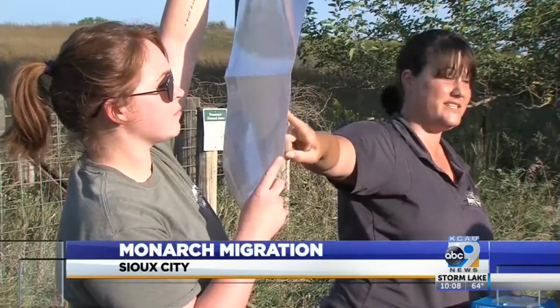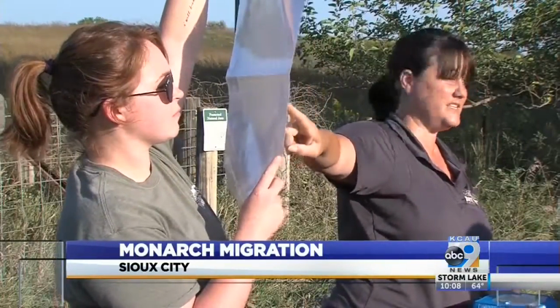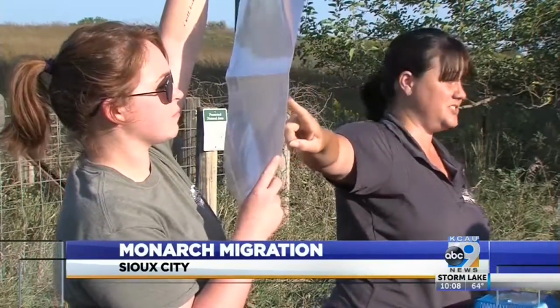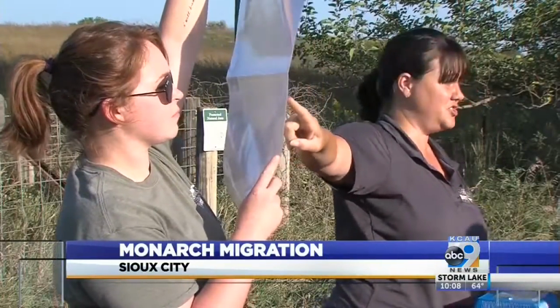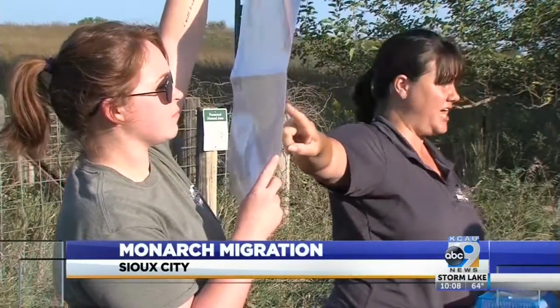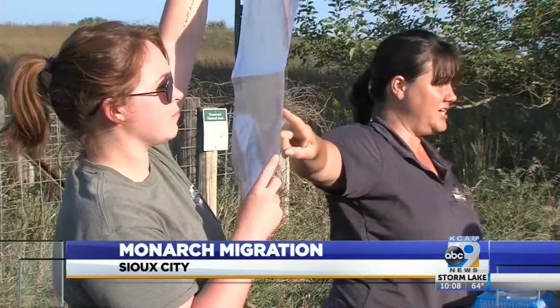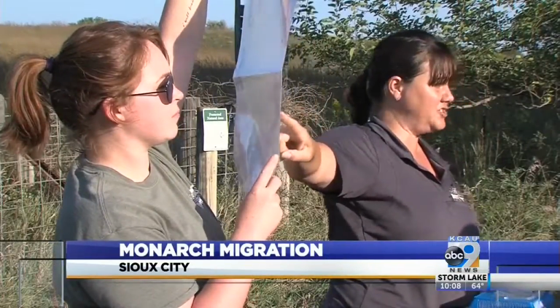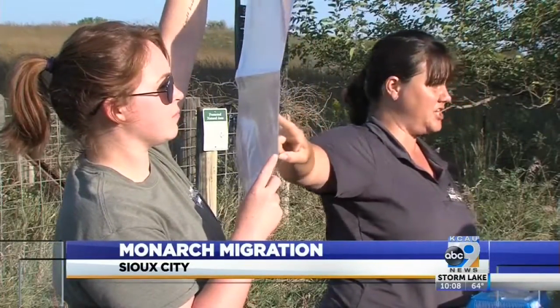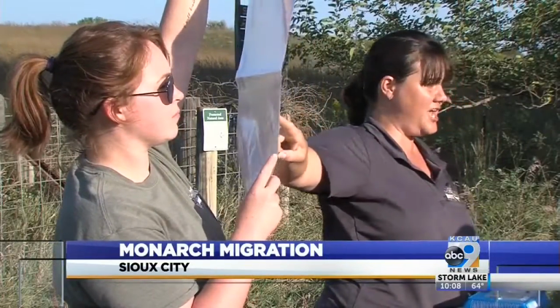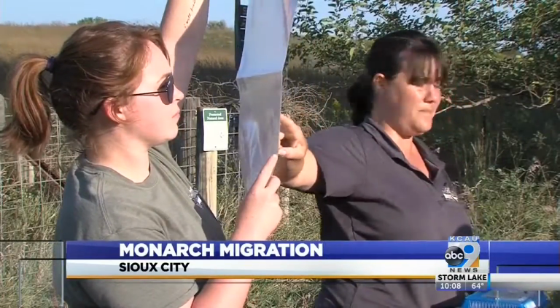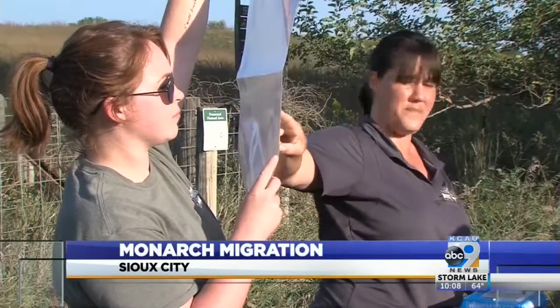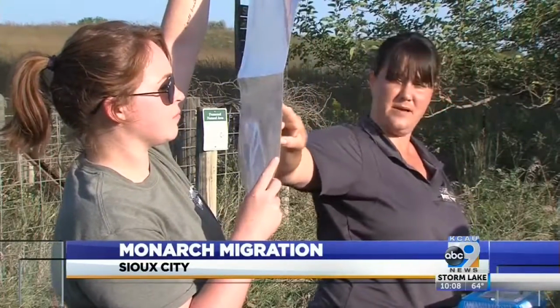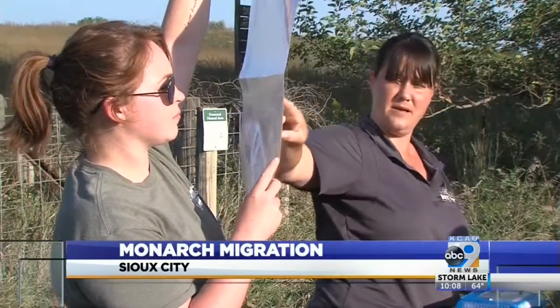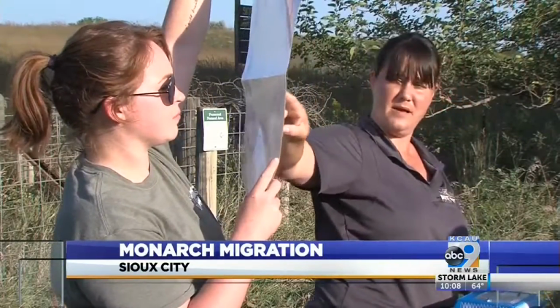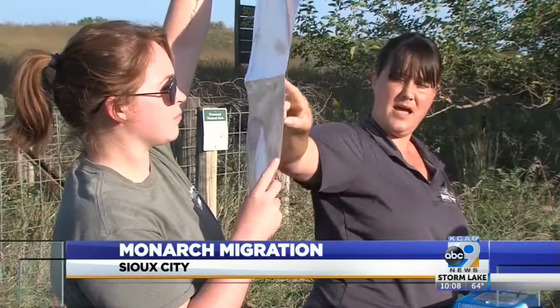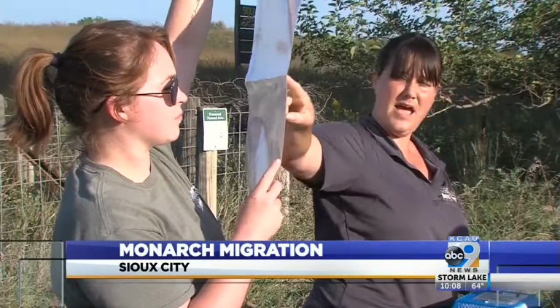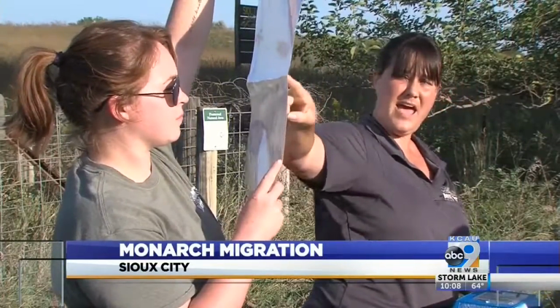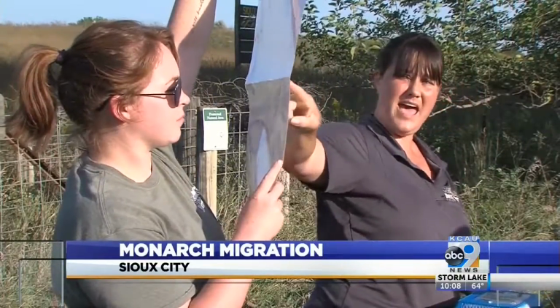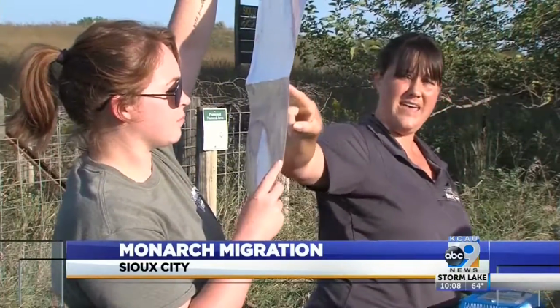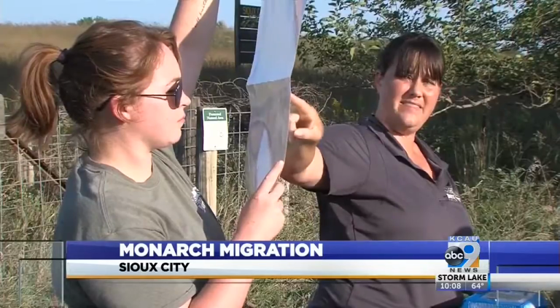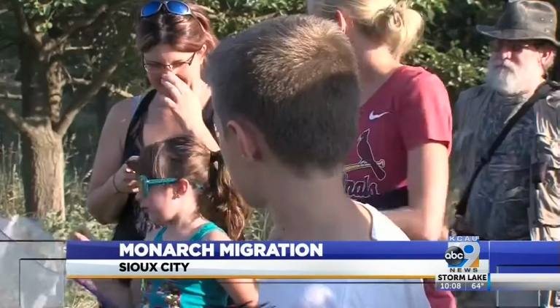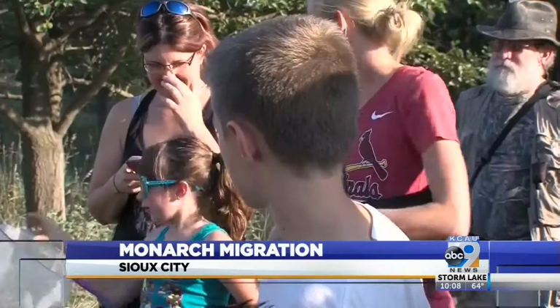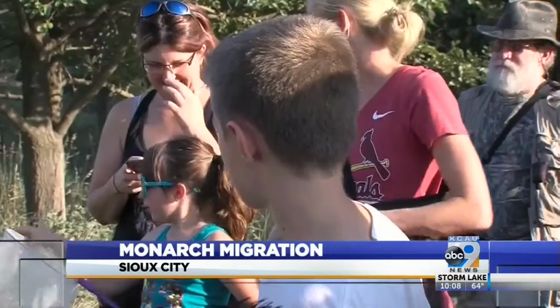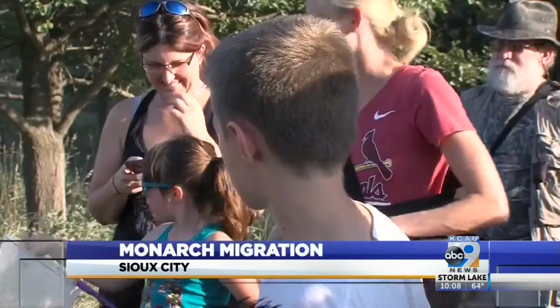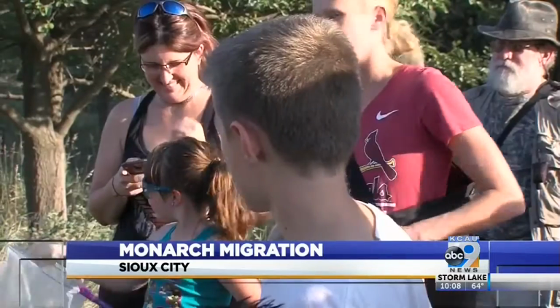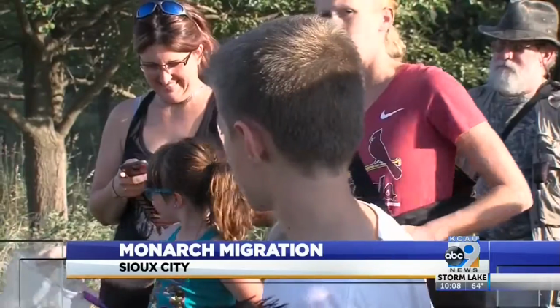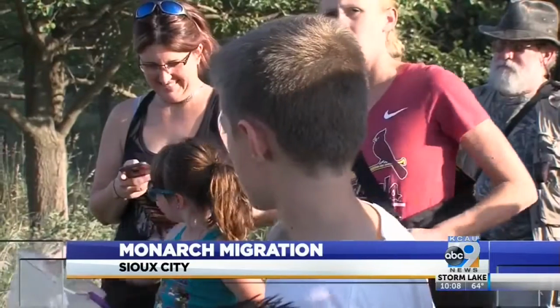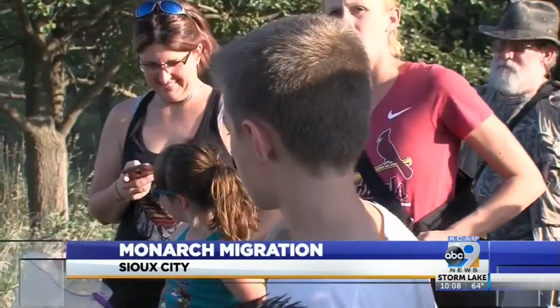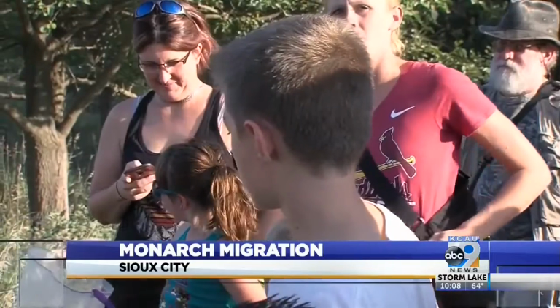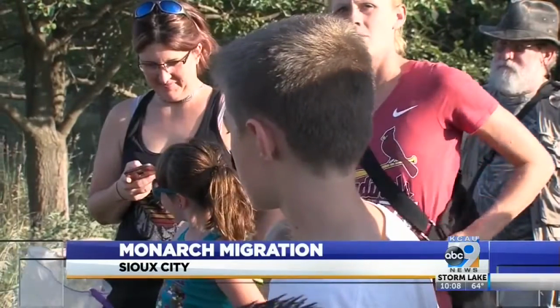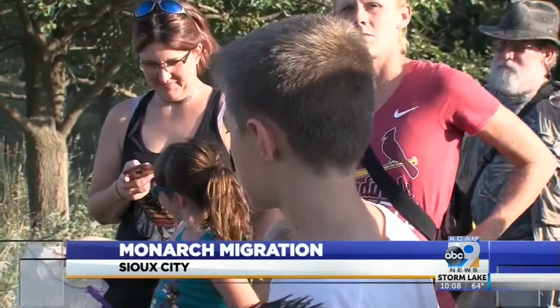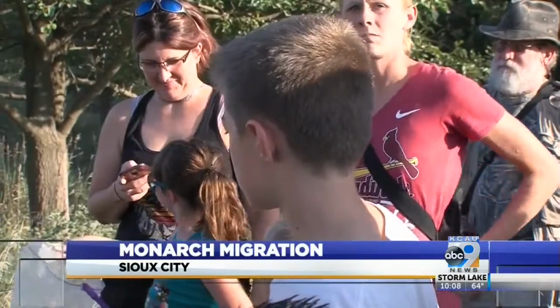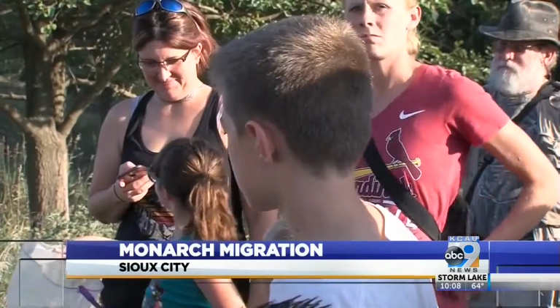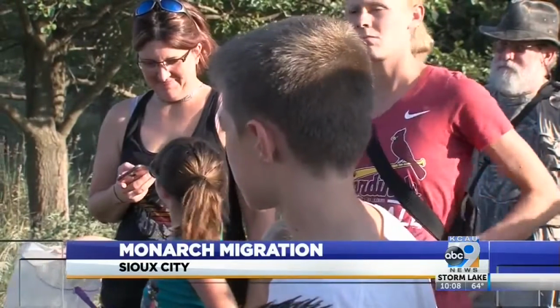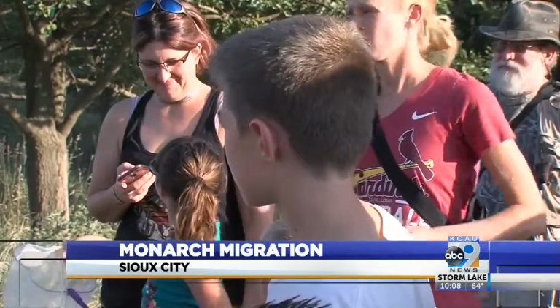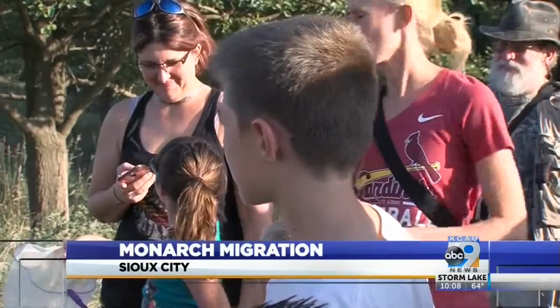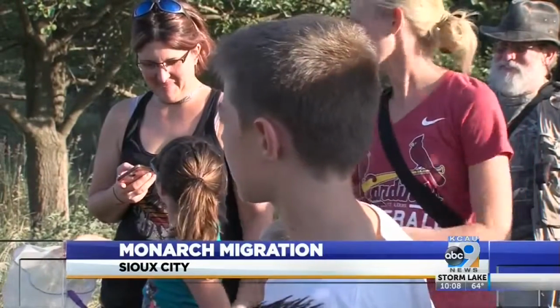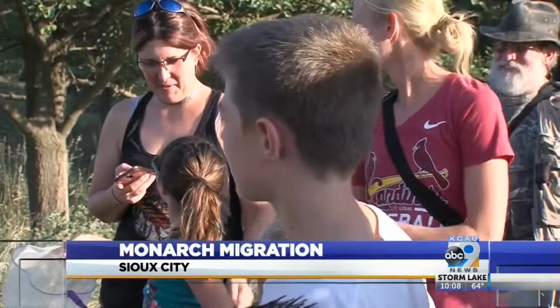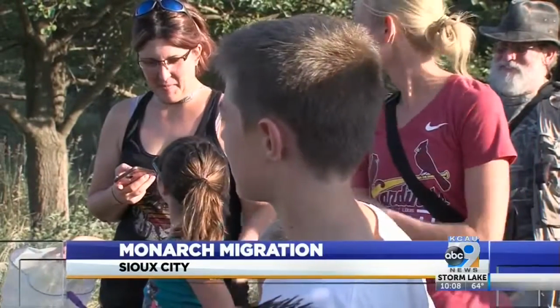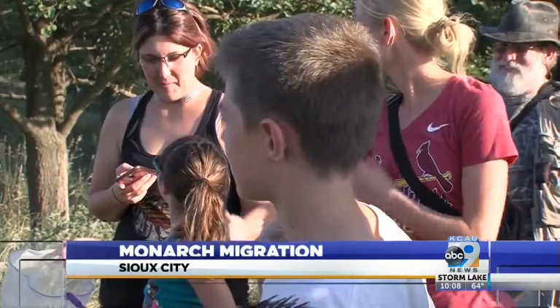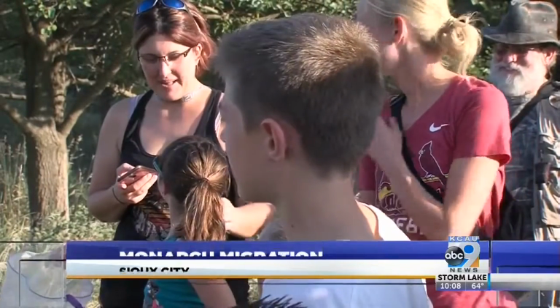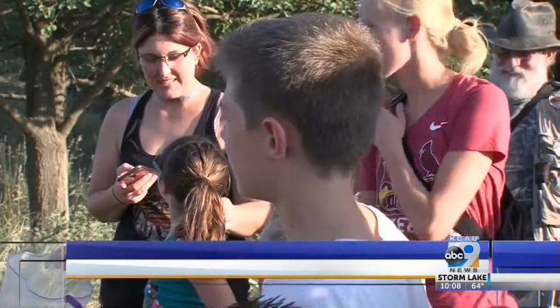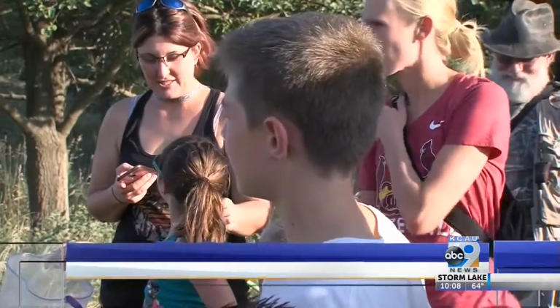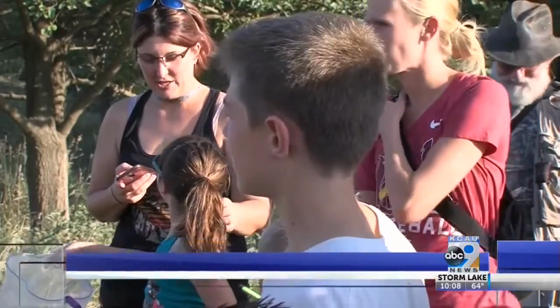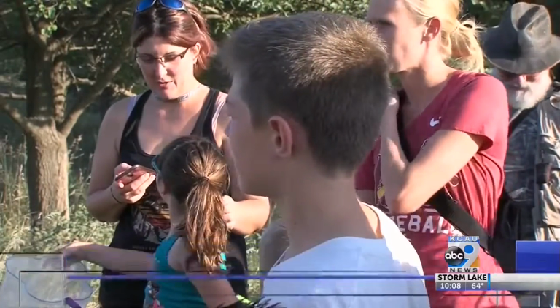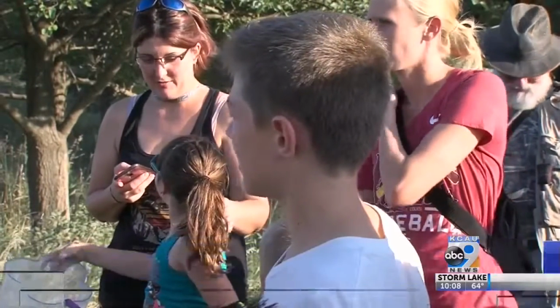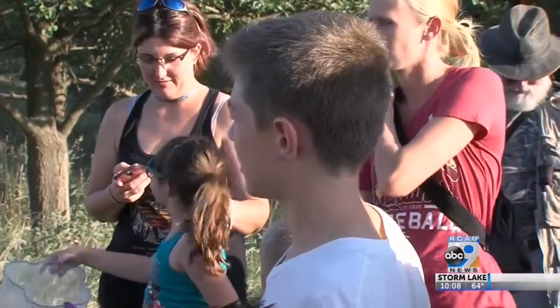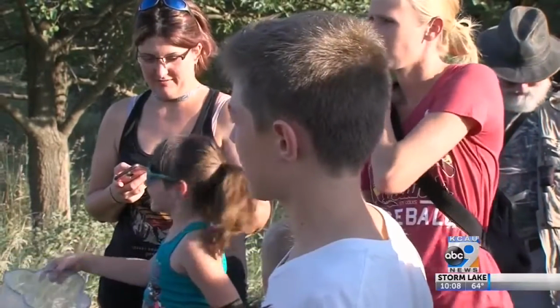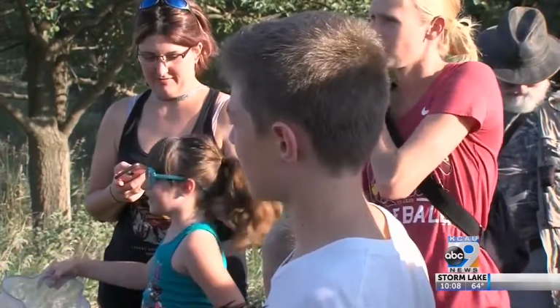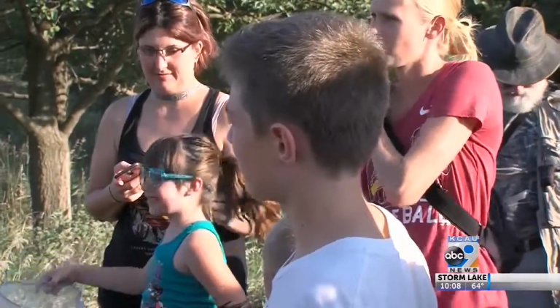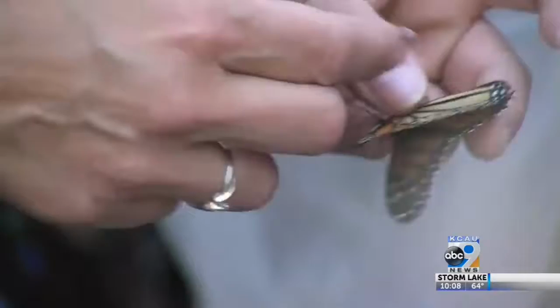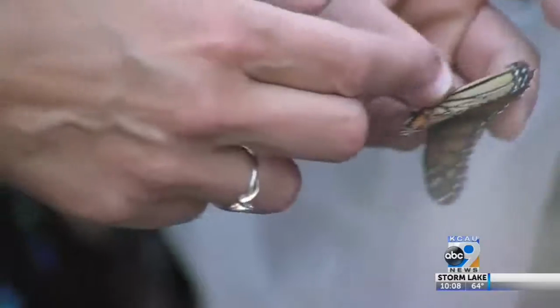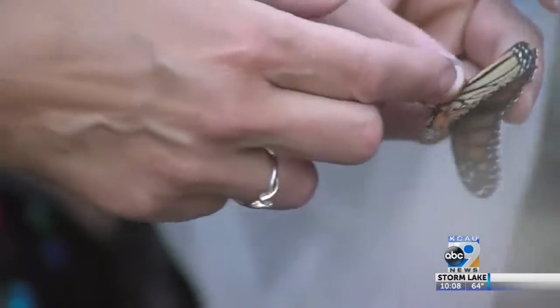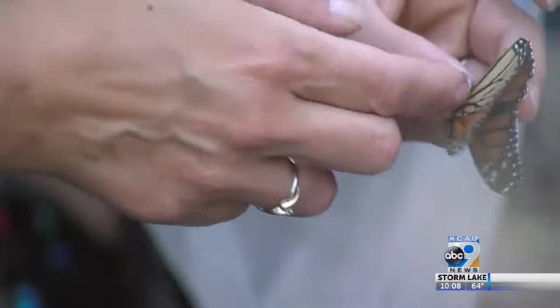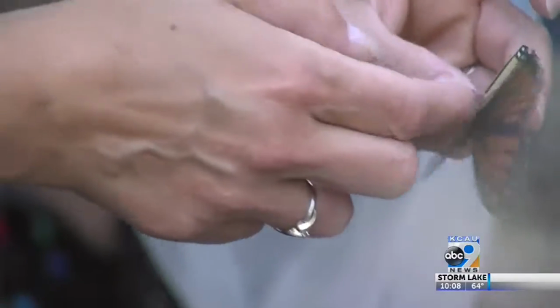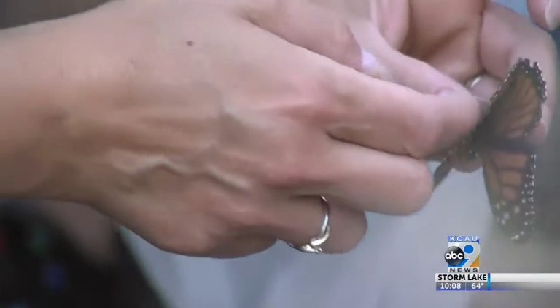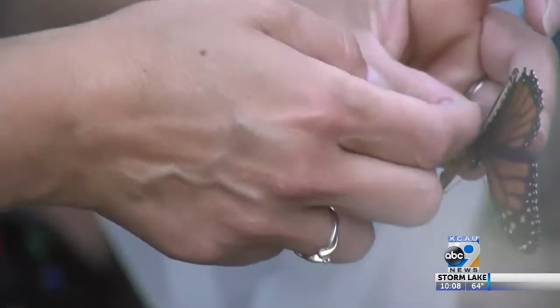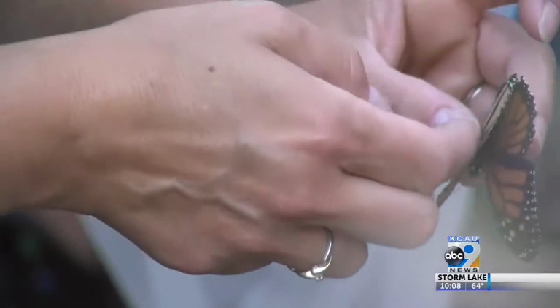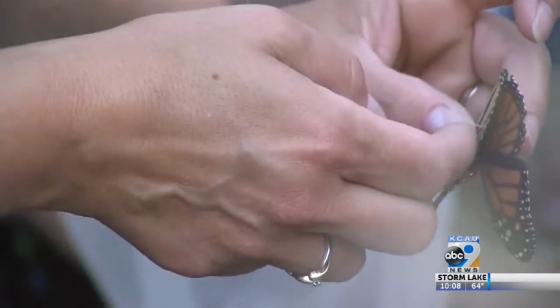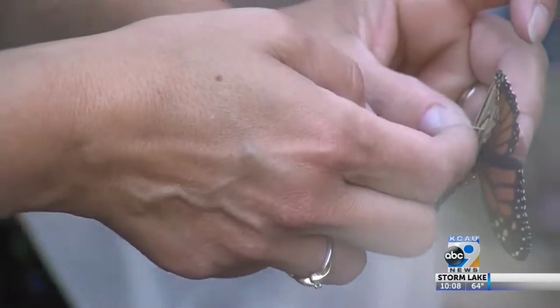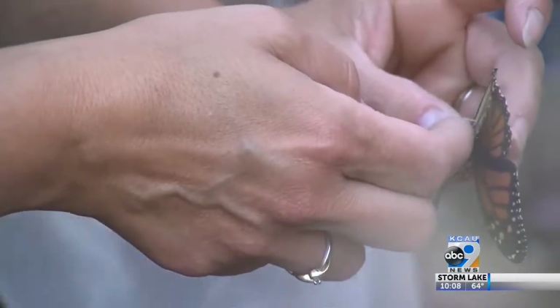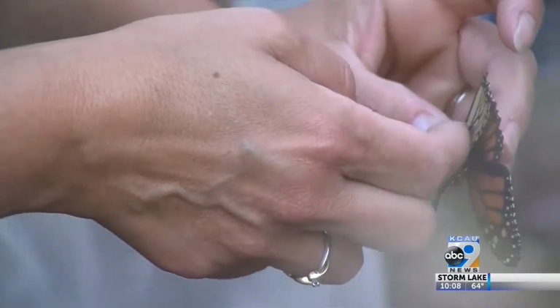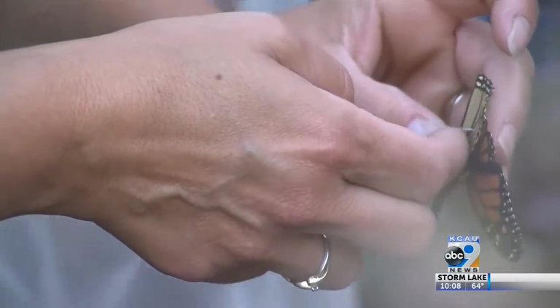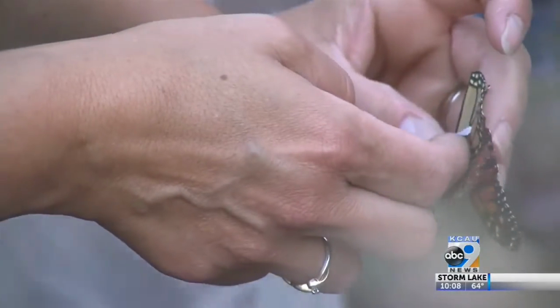They say migrating monarch butterflies roost in trees and bushes in the thousands, from the end of August to the third week of September.